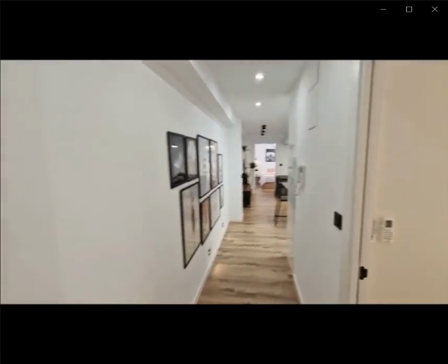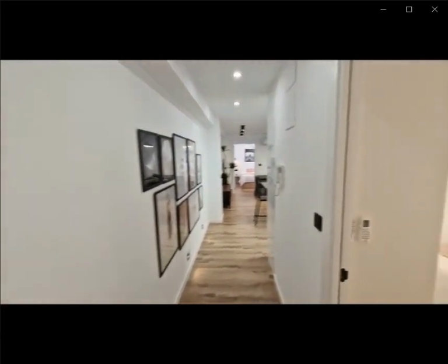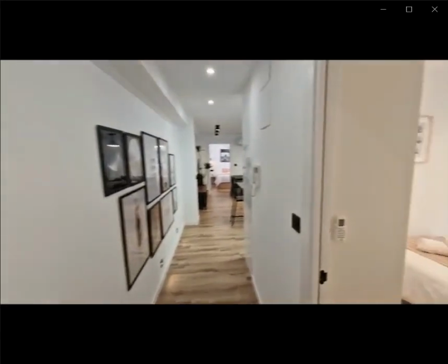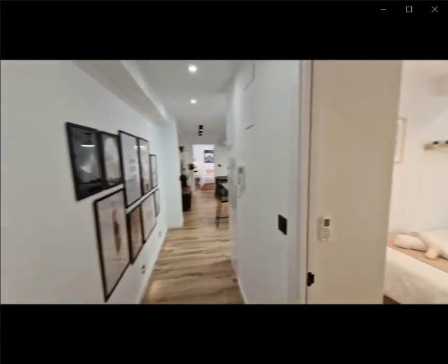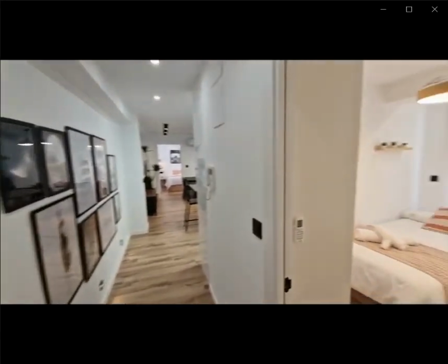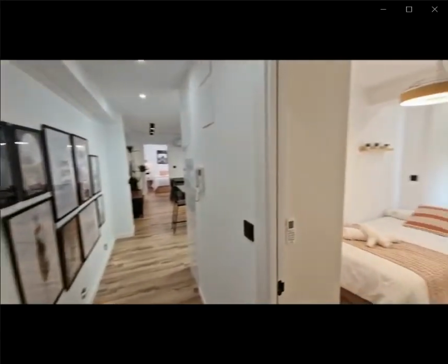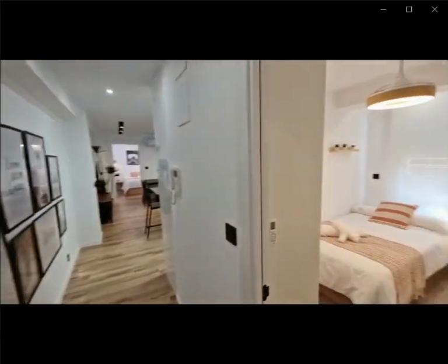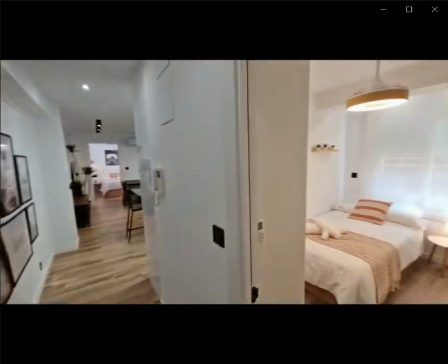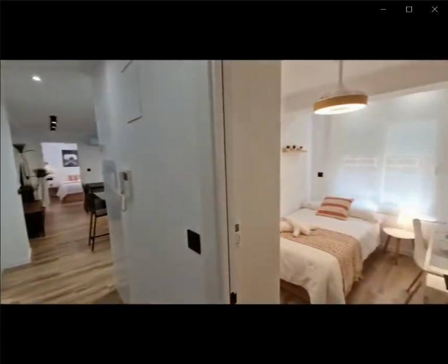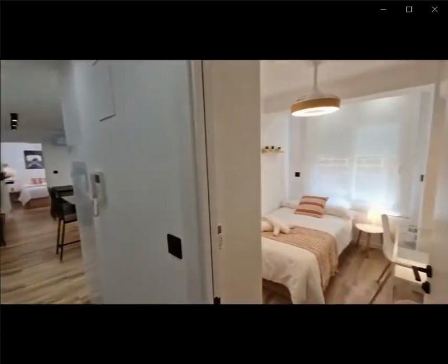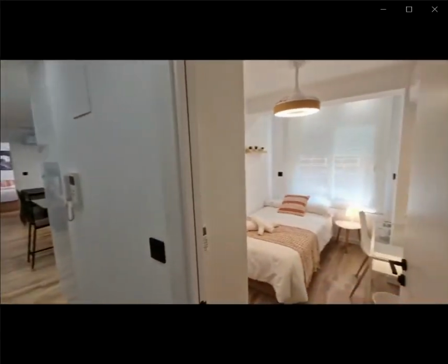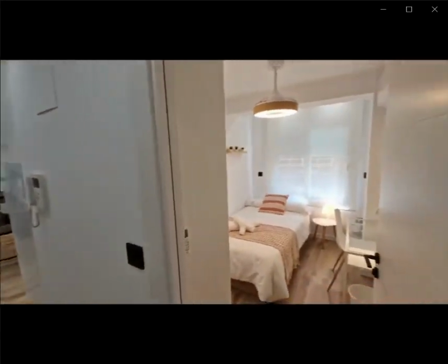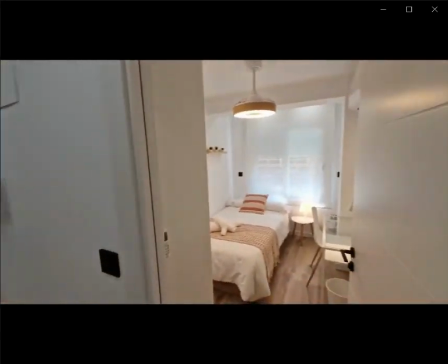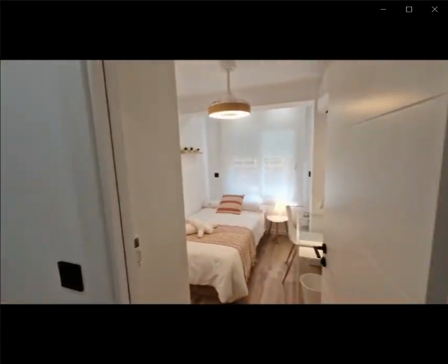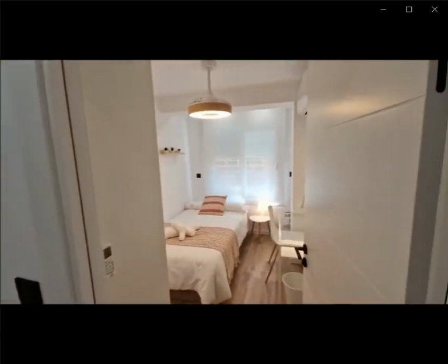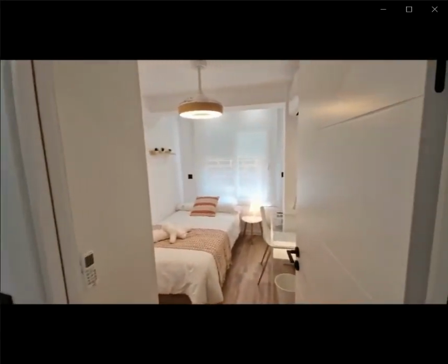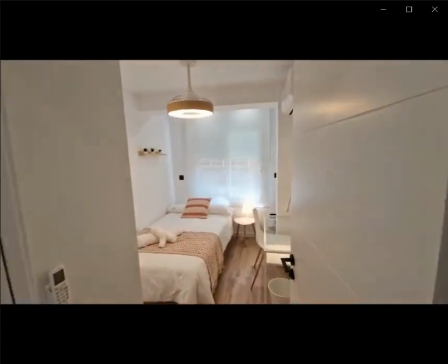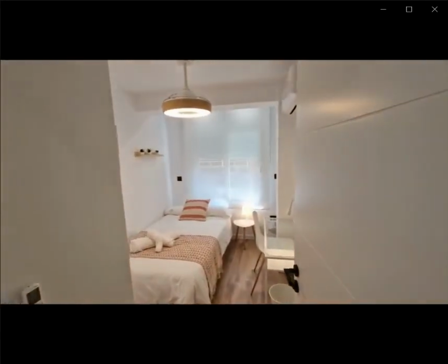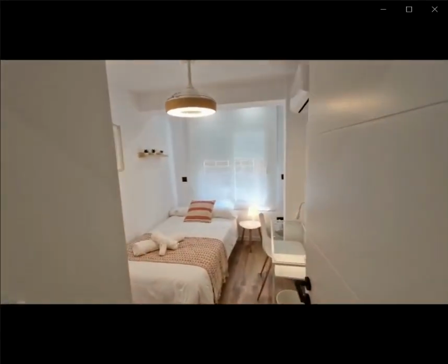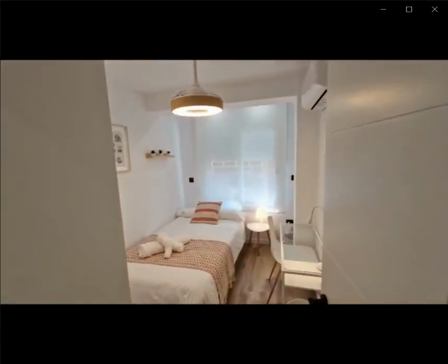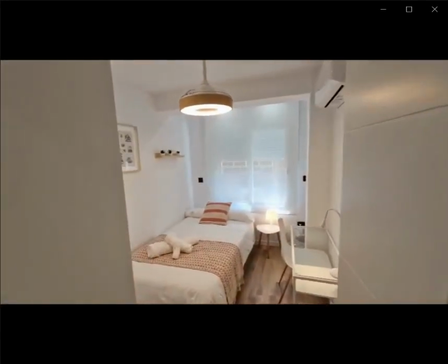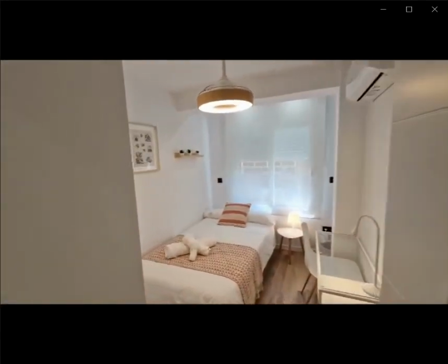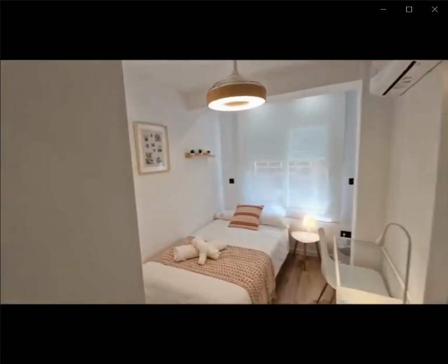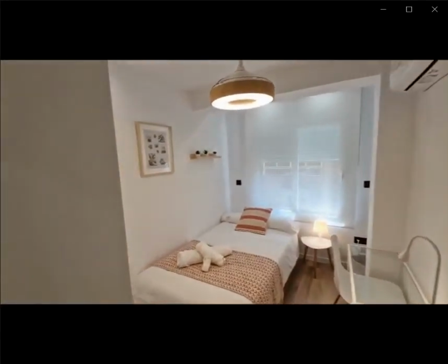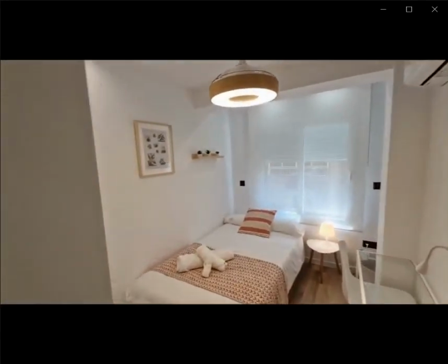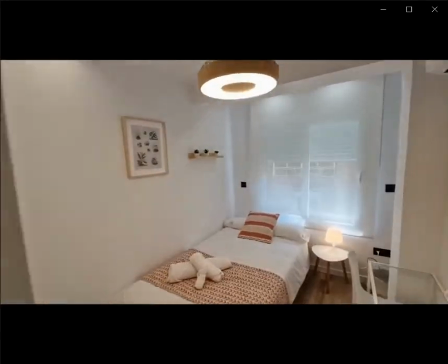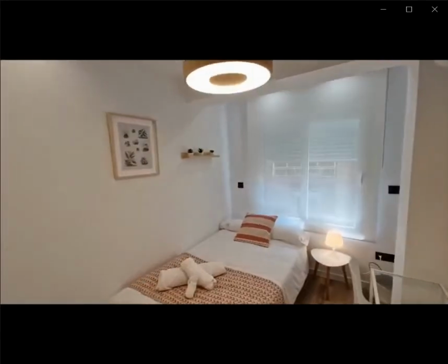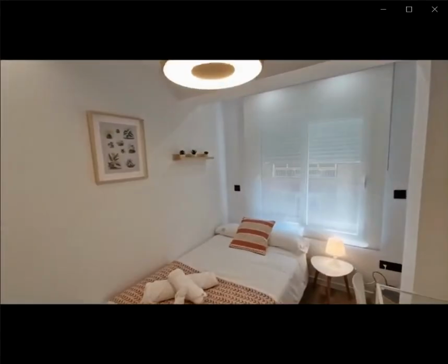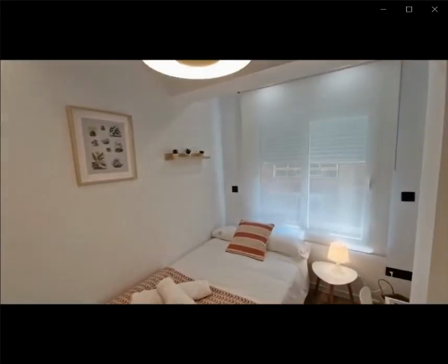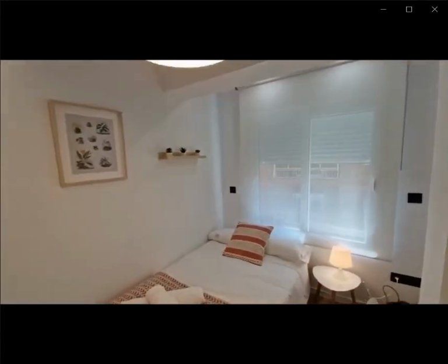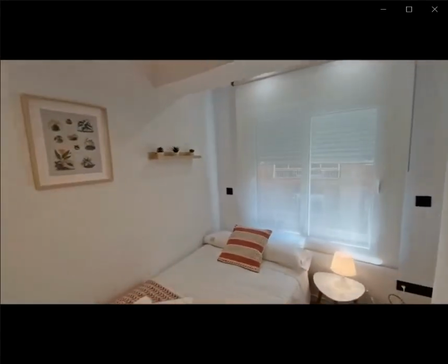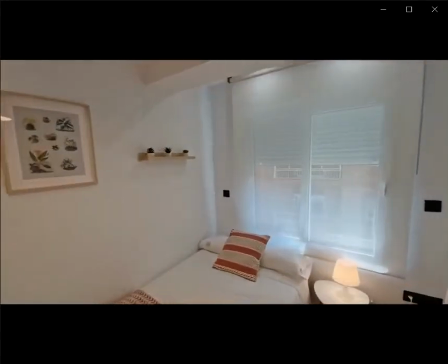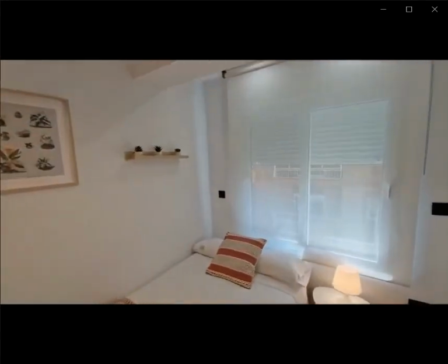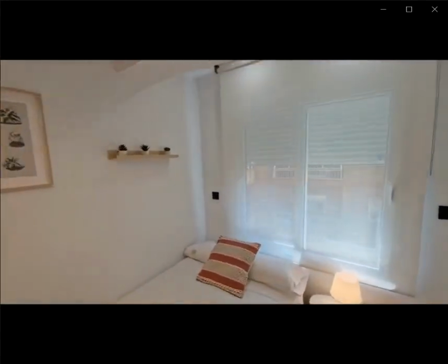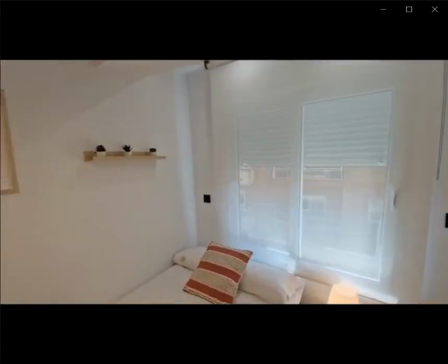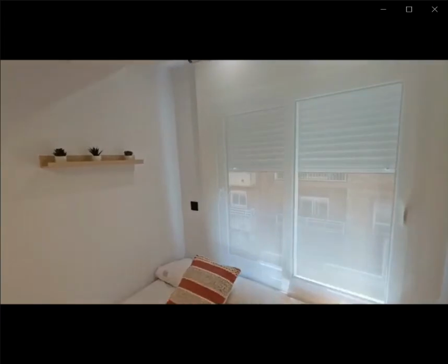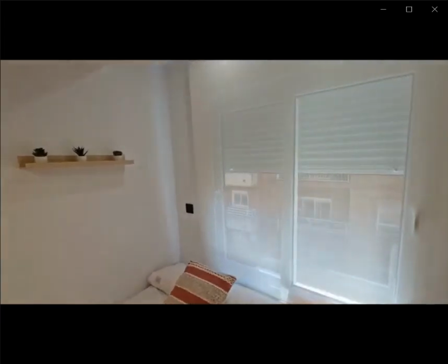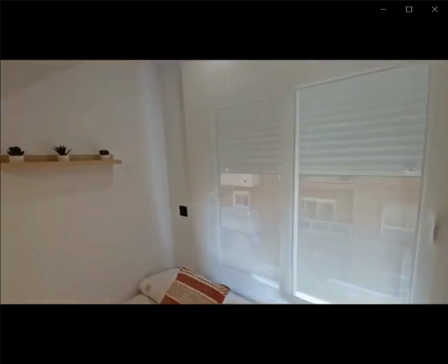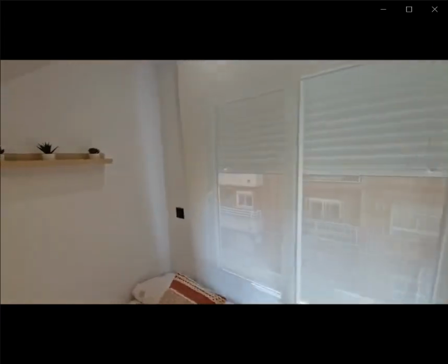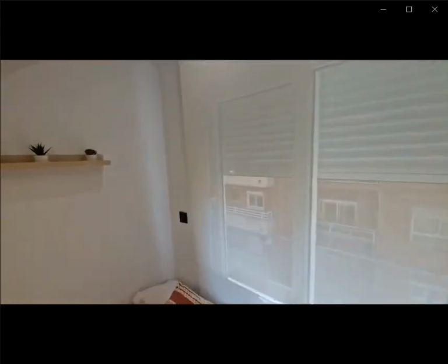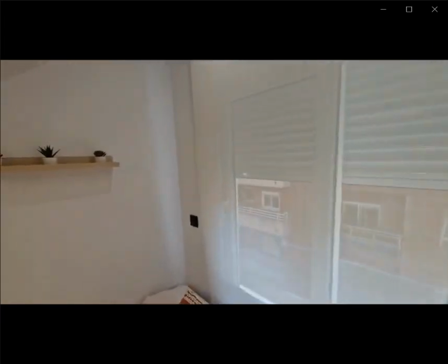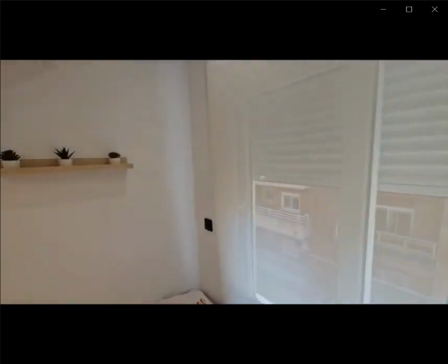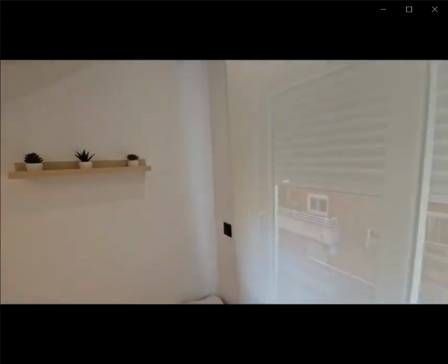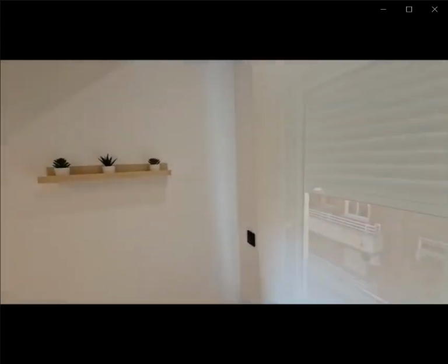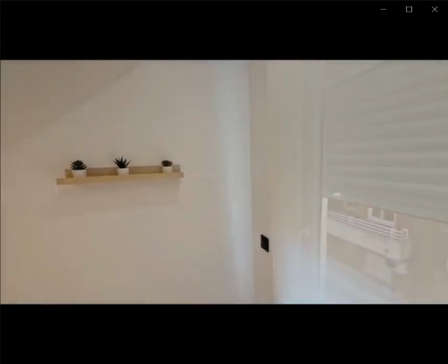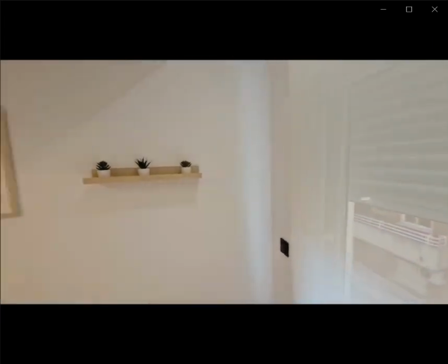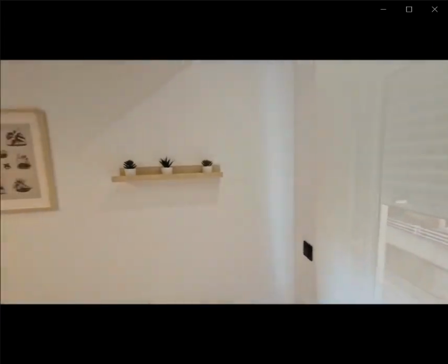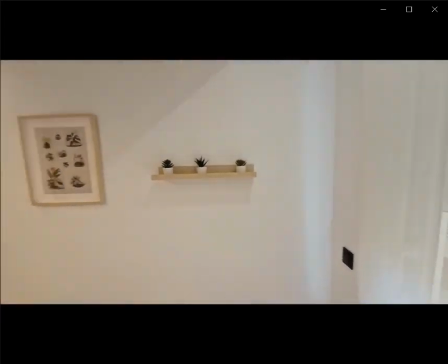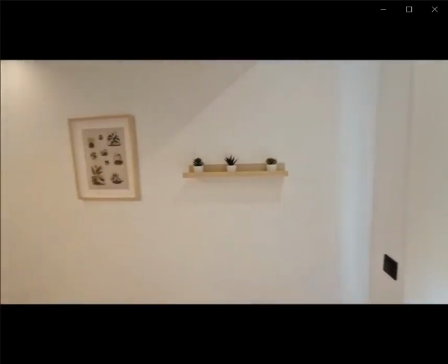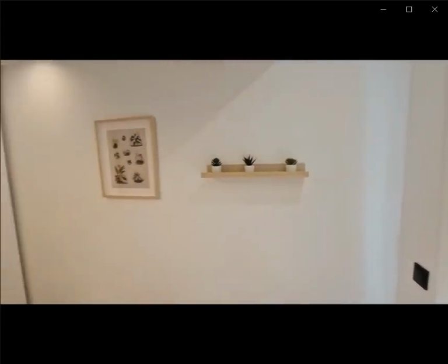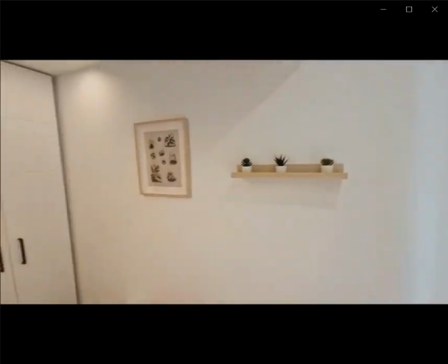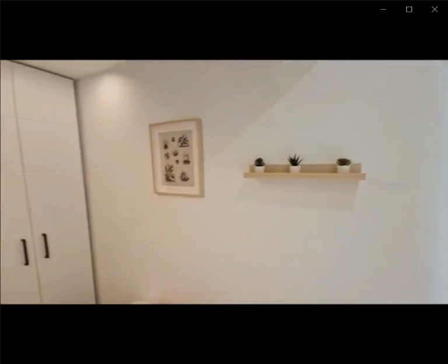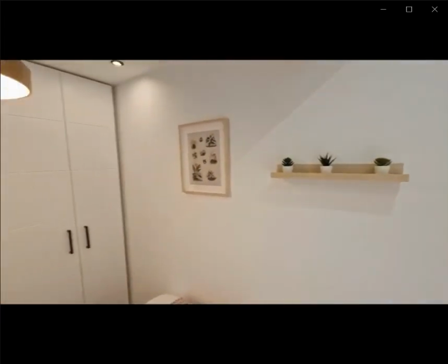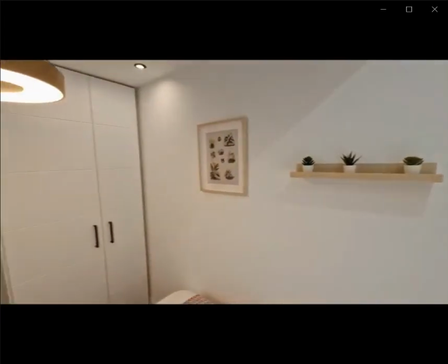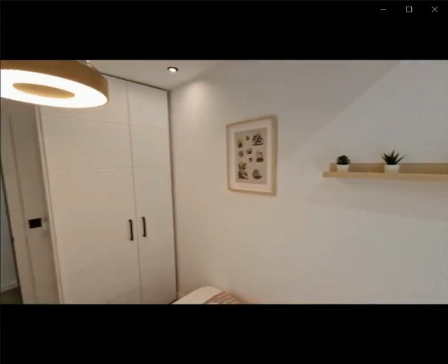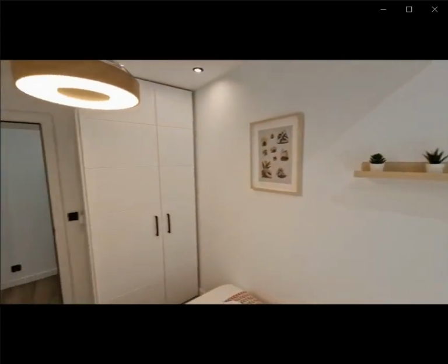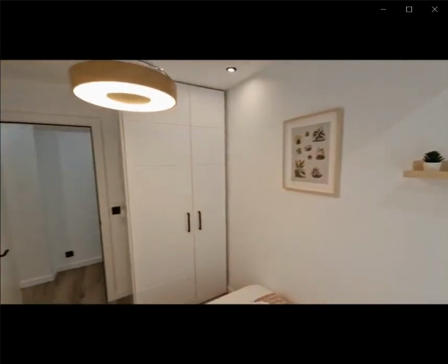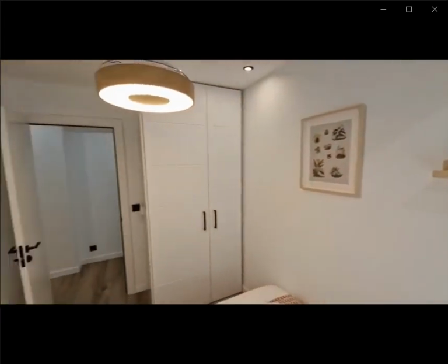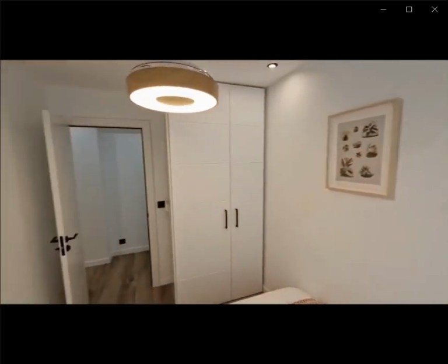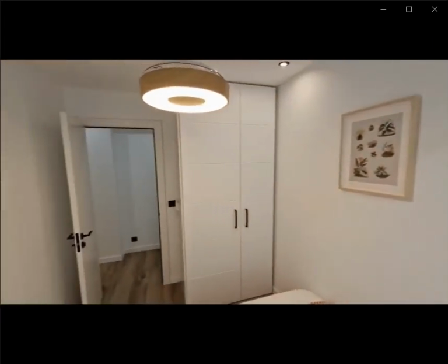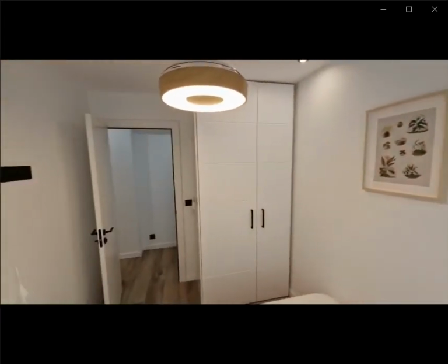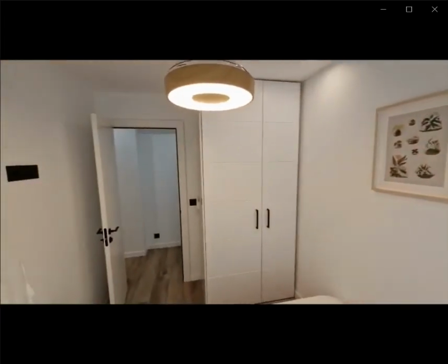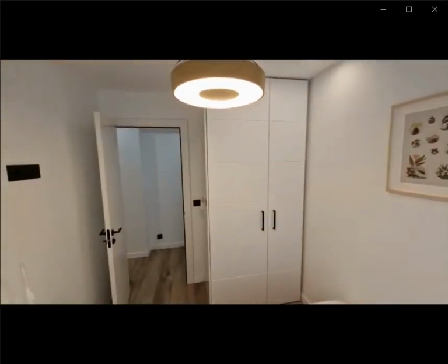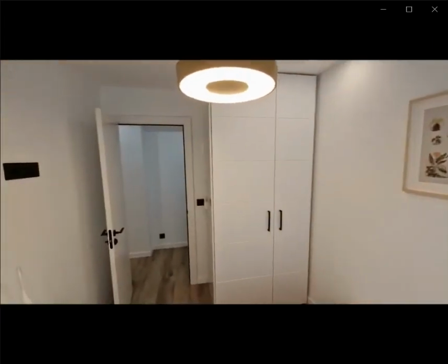Over here to the right you have the third bedroom with a single bed, a desk, an air conditioning unit, and a closet again.